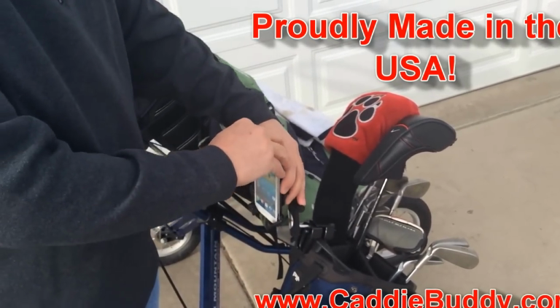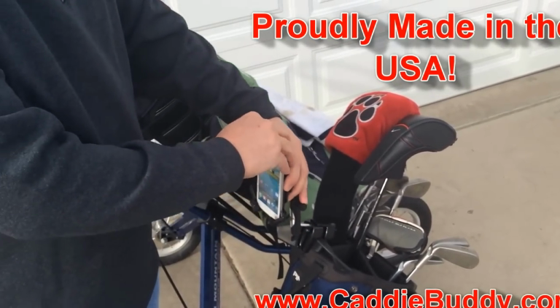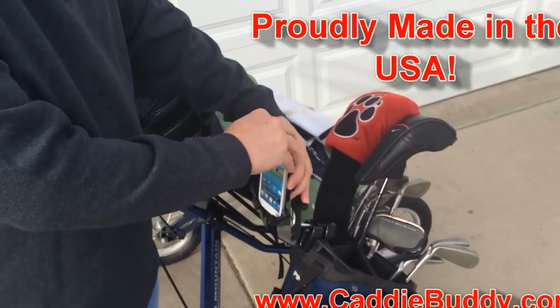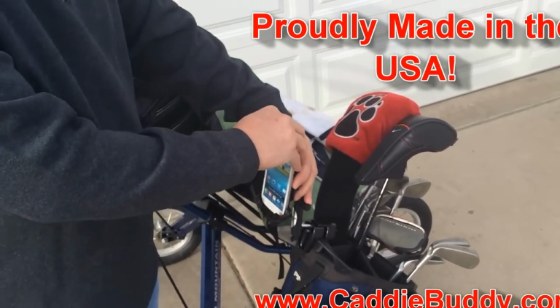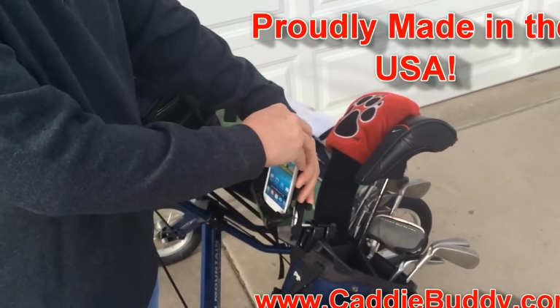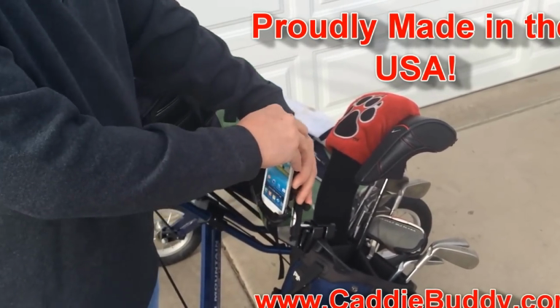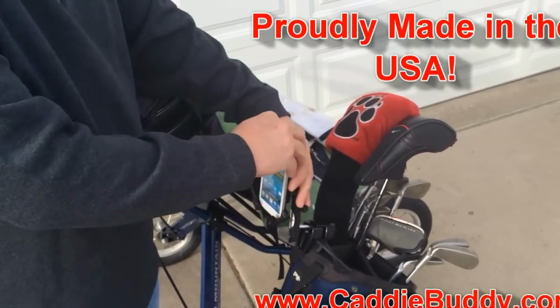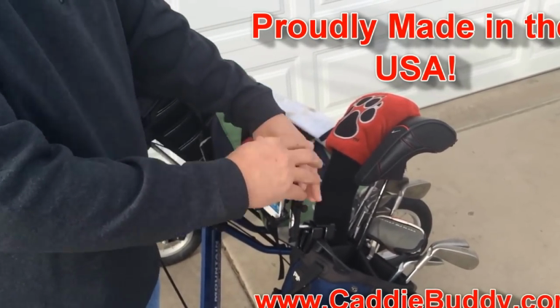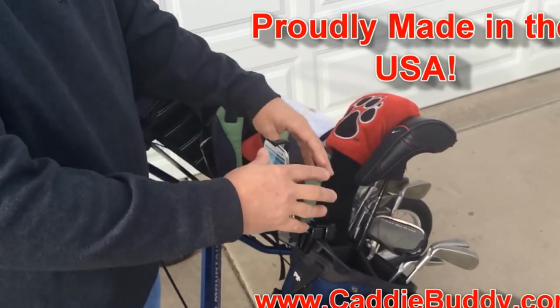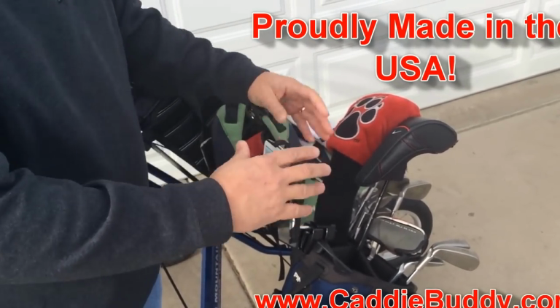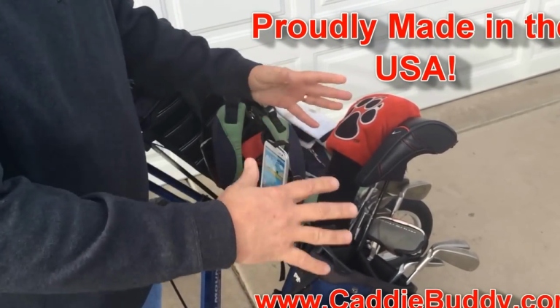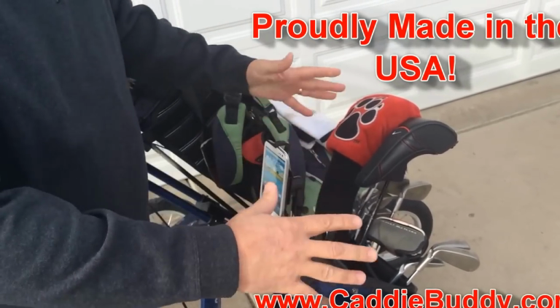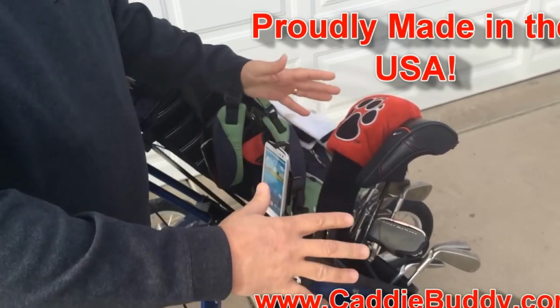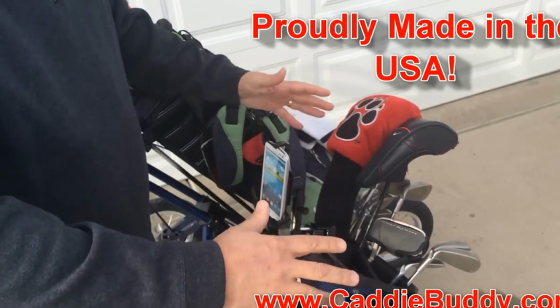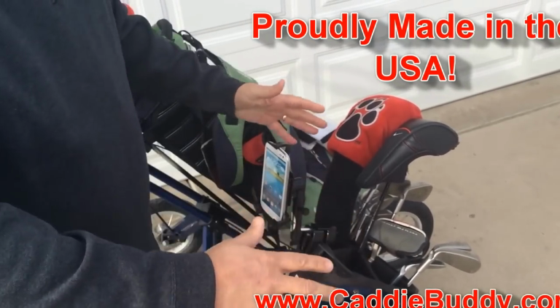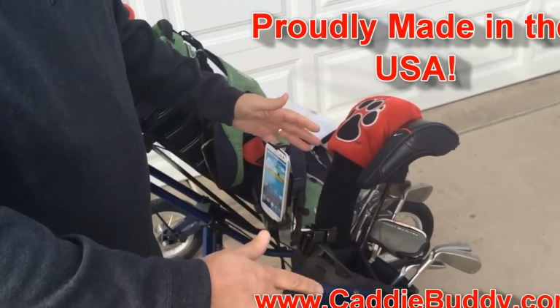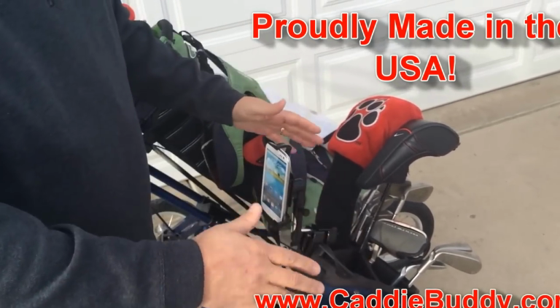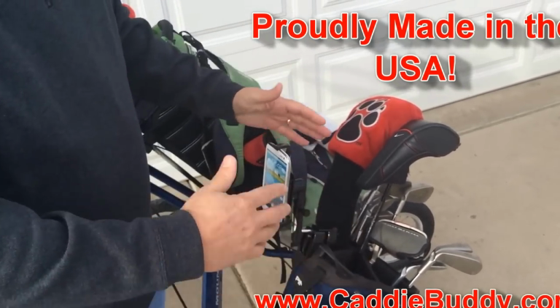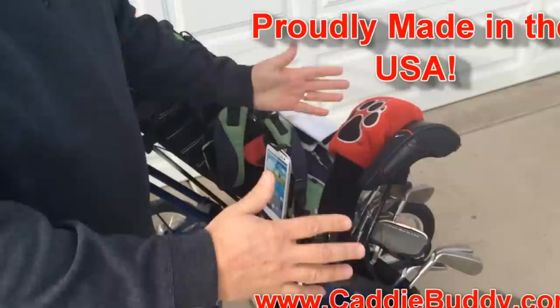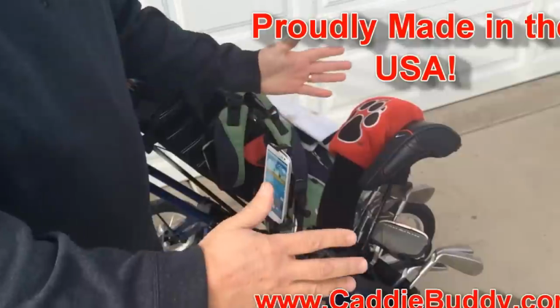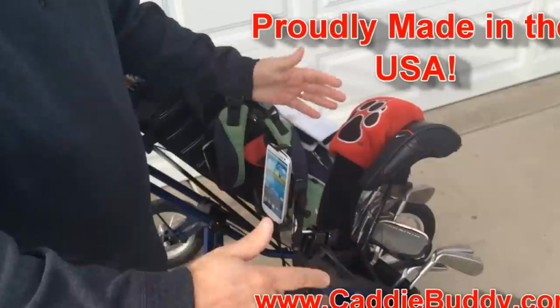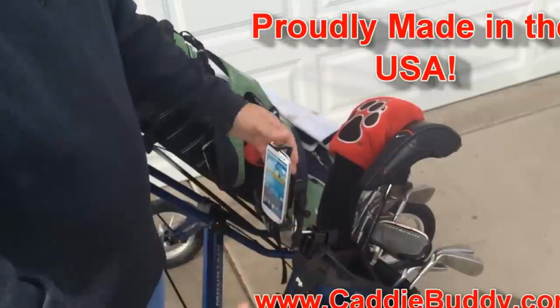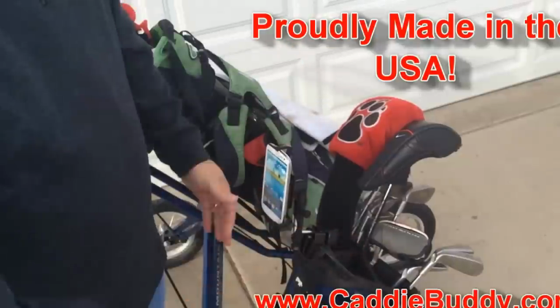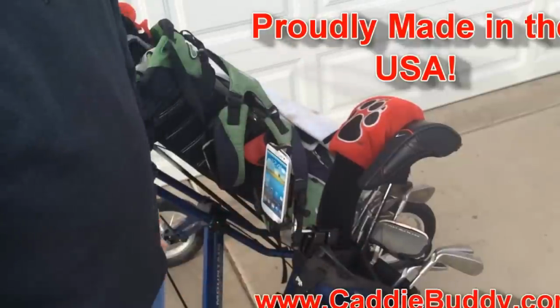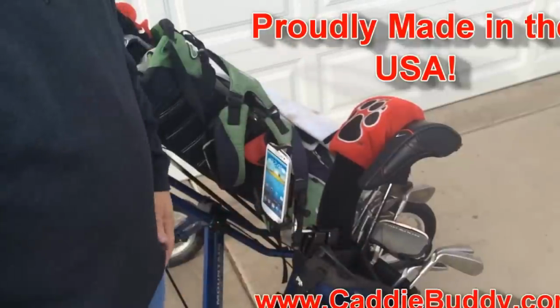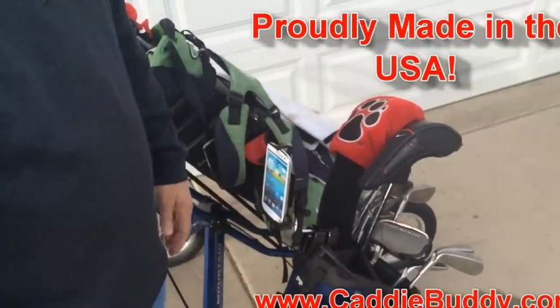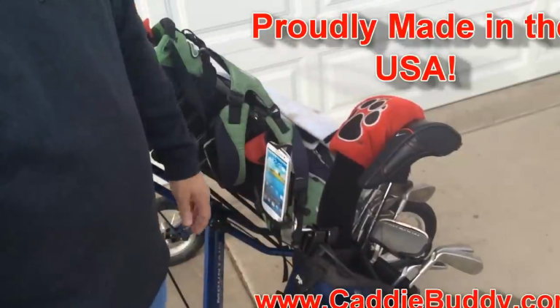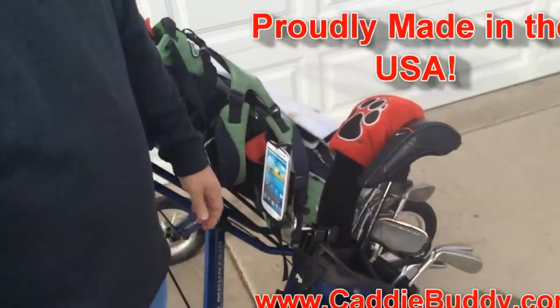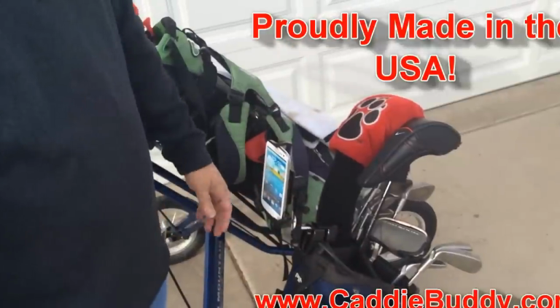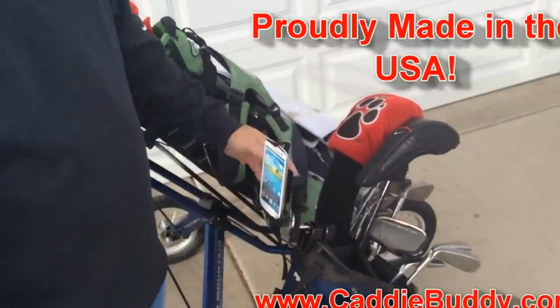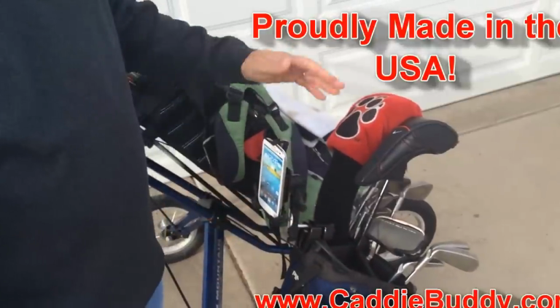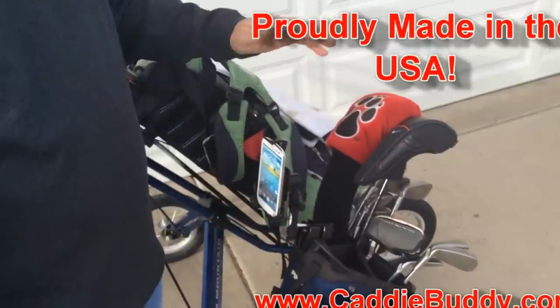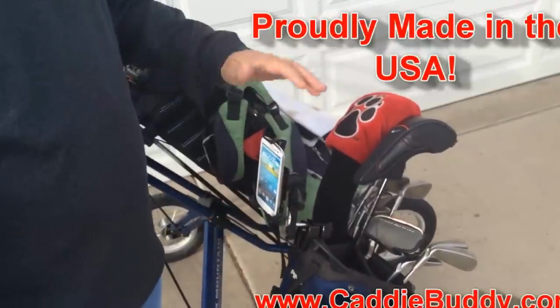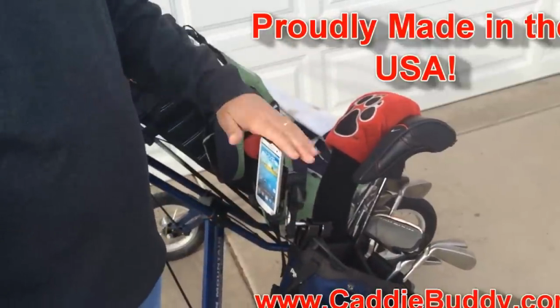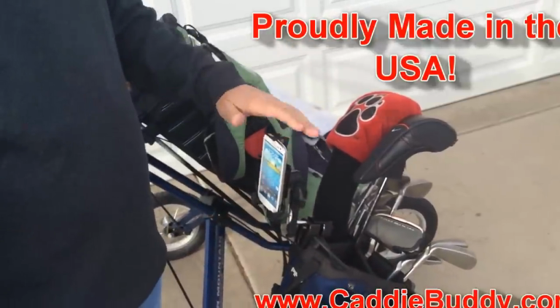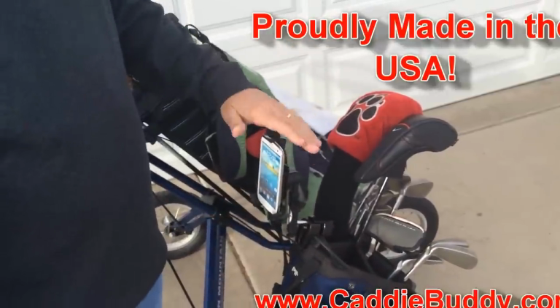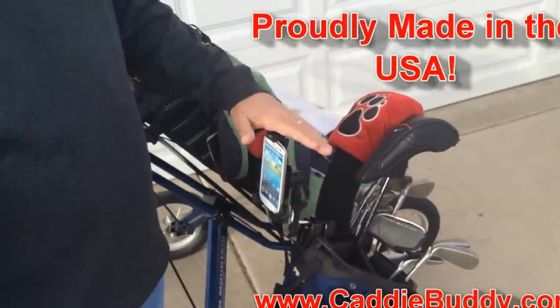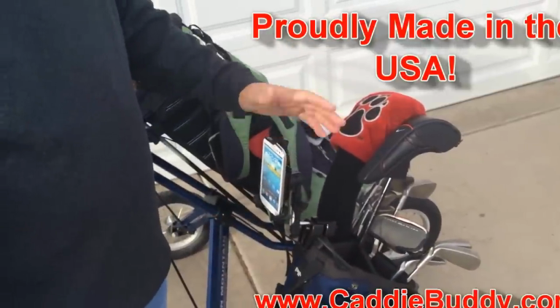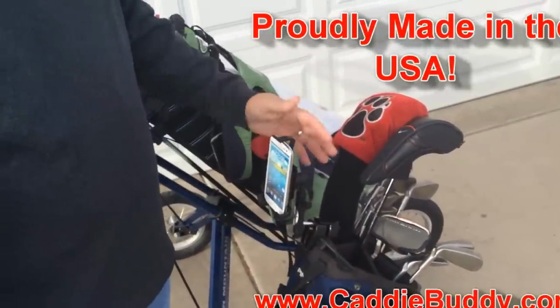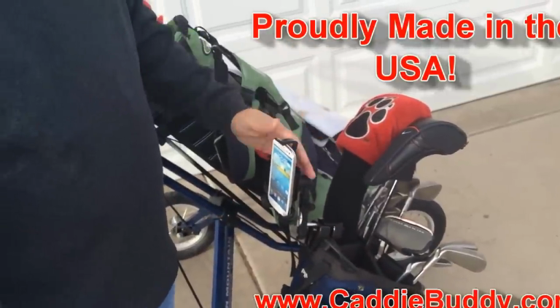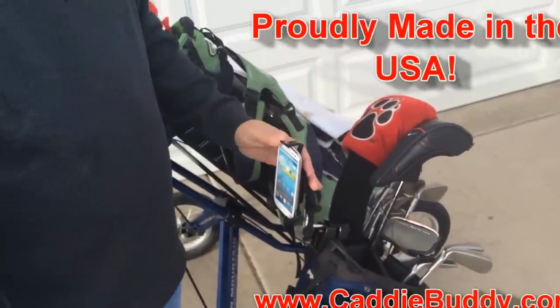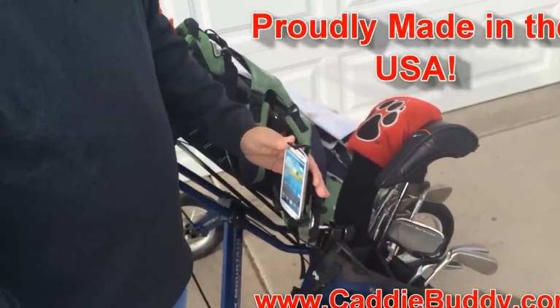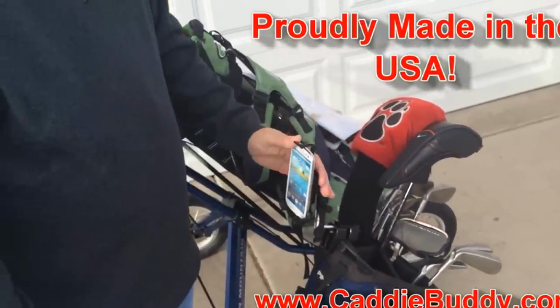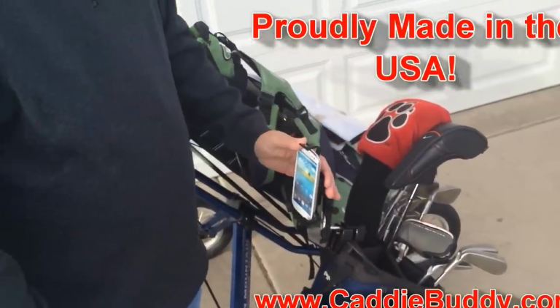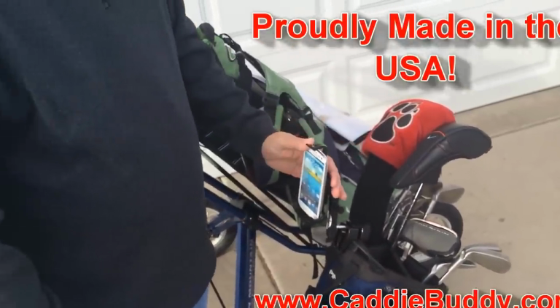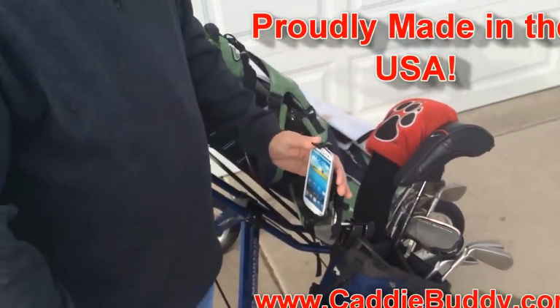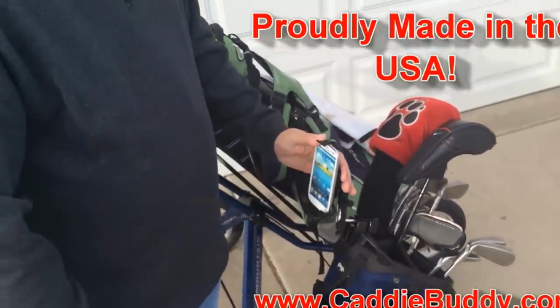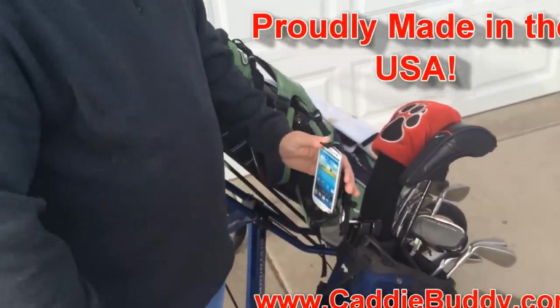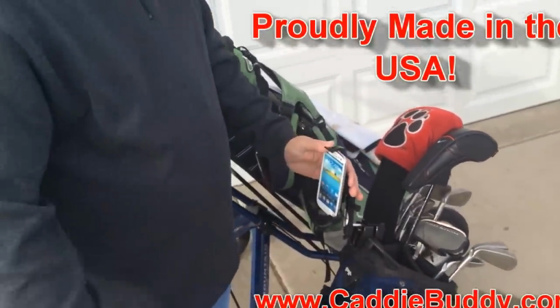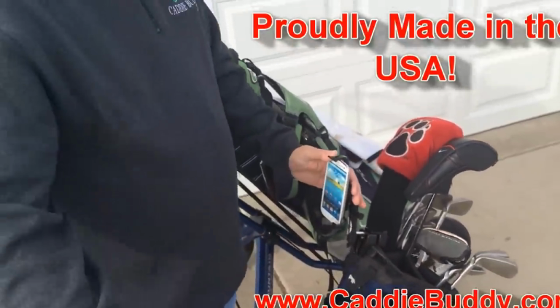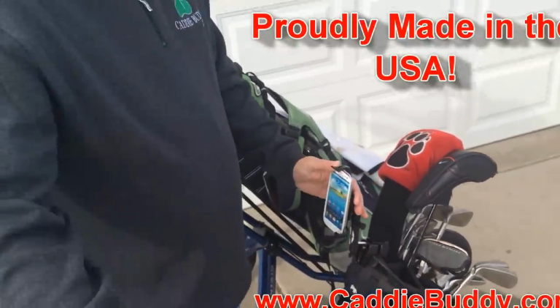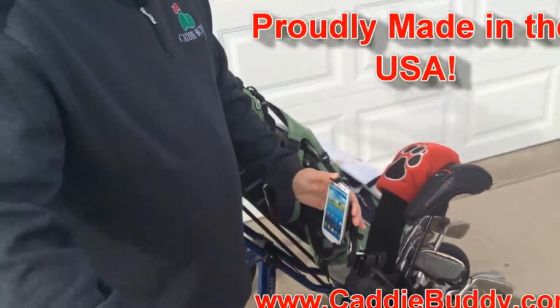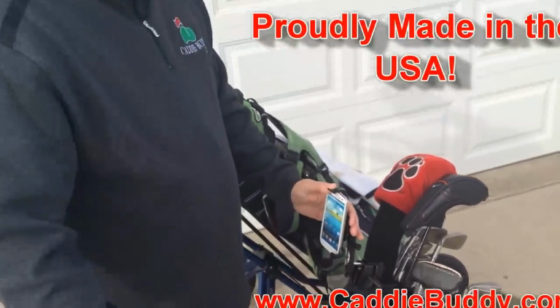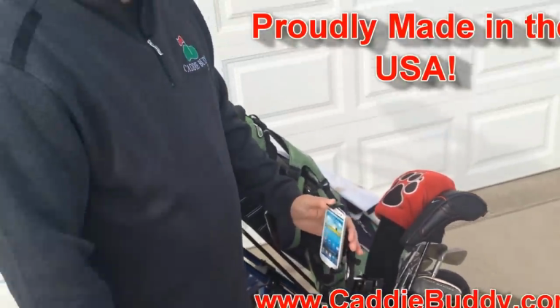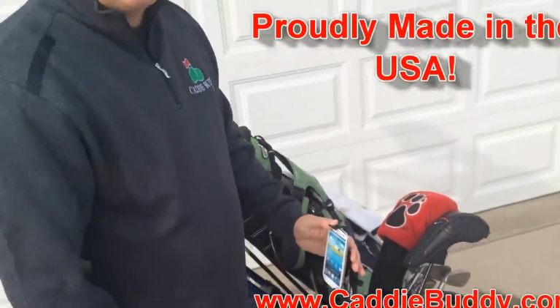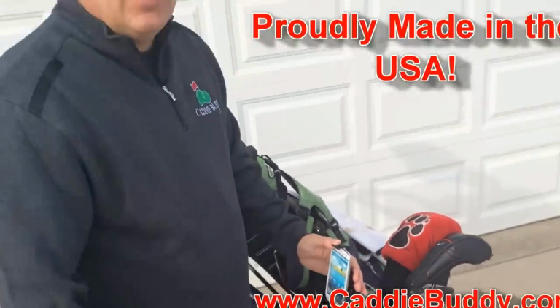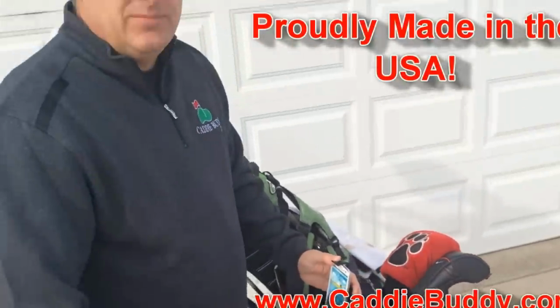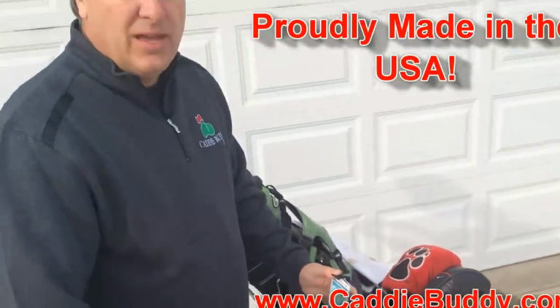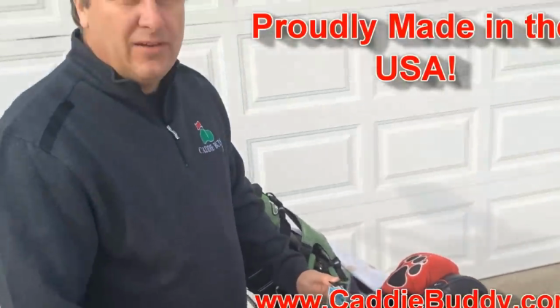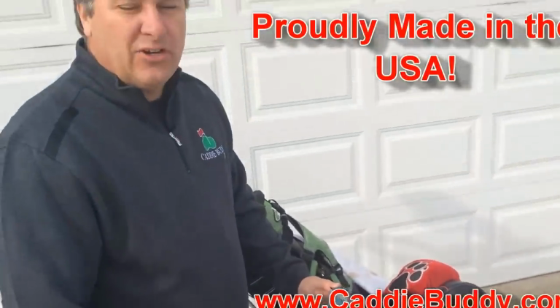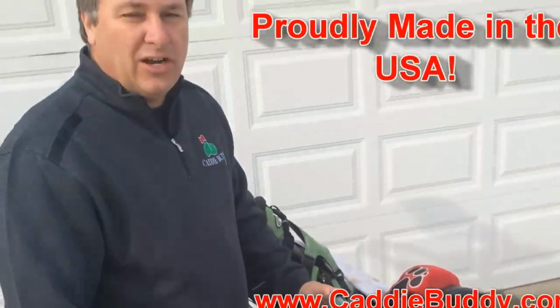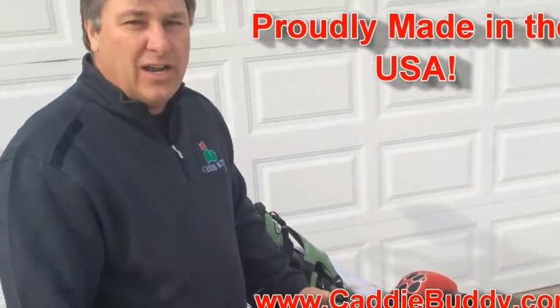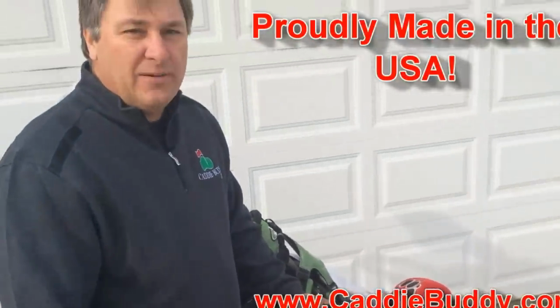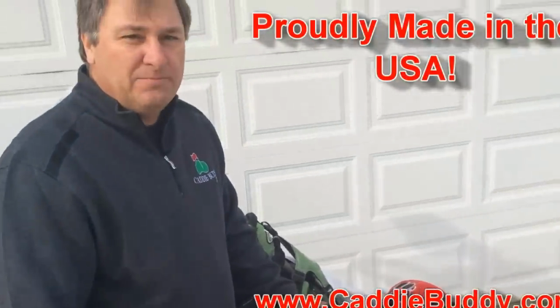So that's how my mount works. Thanks for watching. Have a great day.